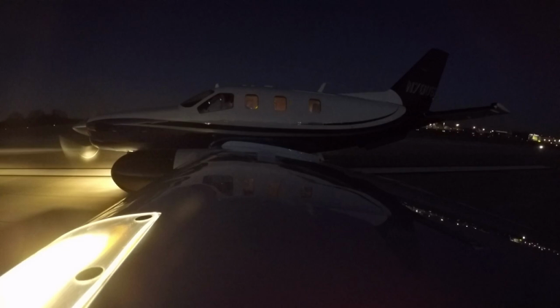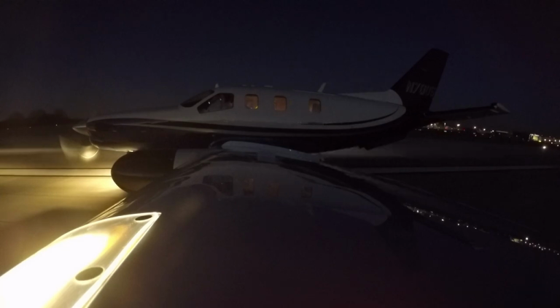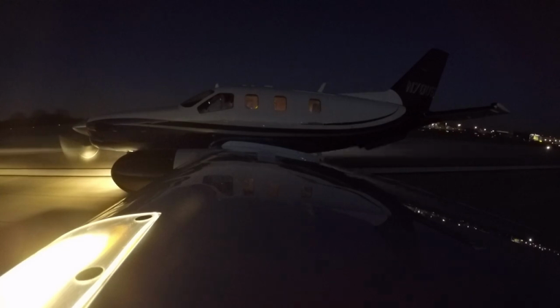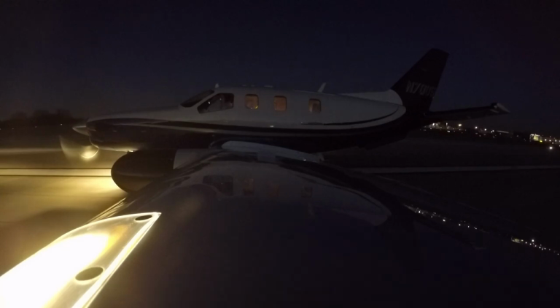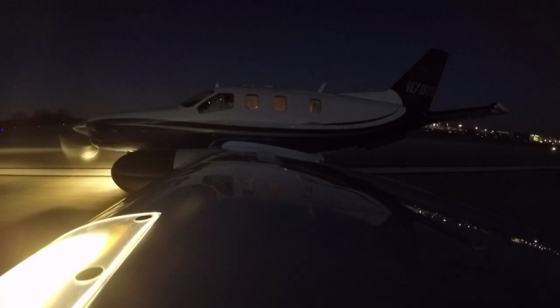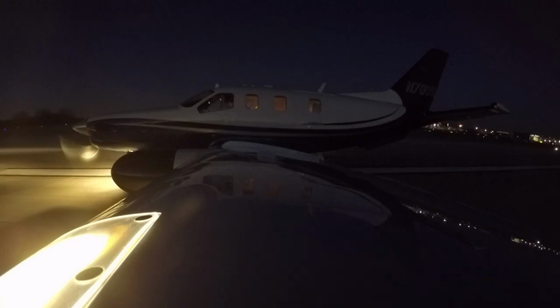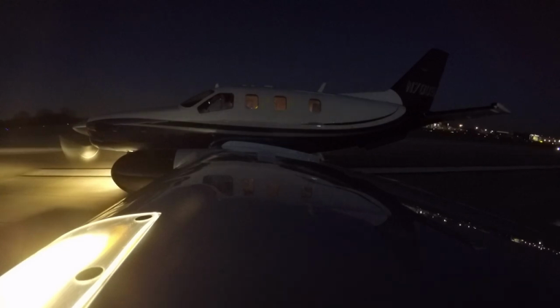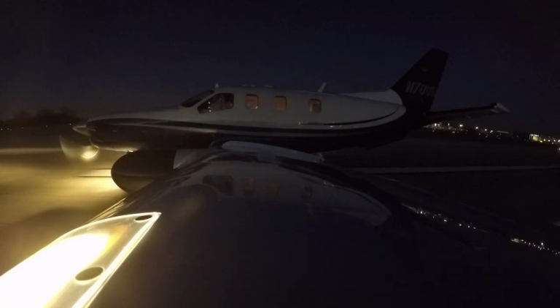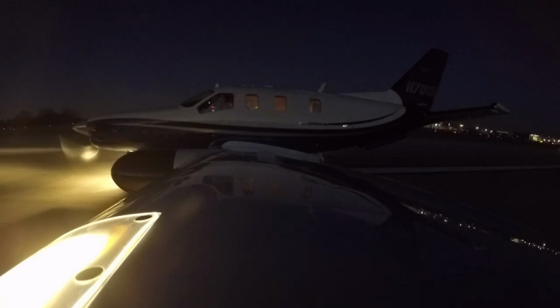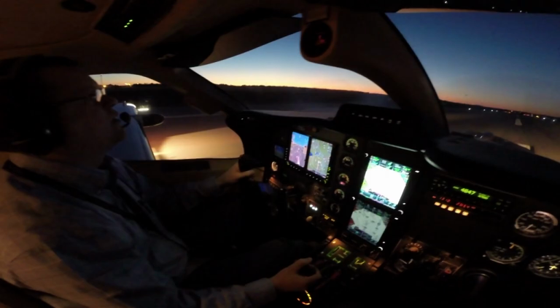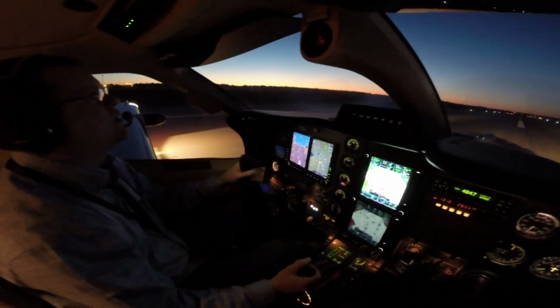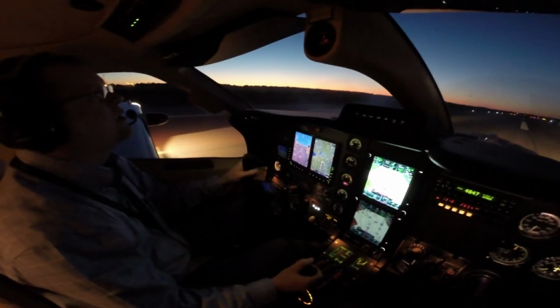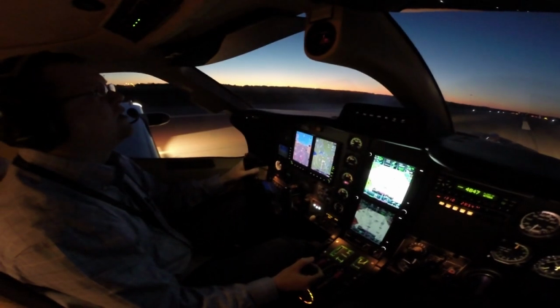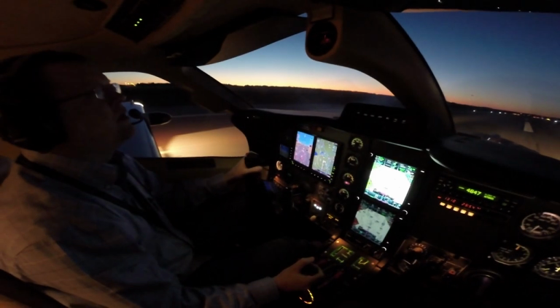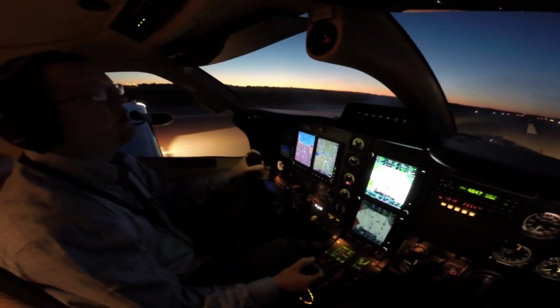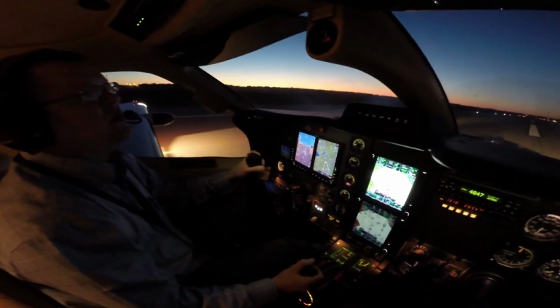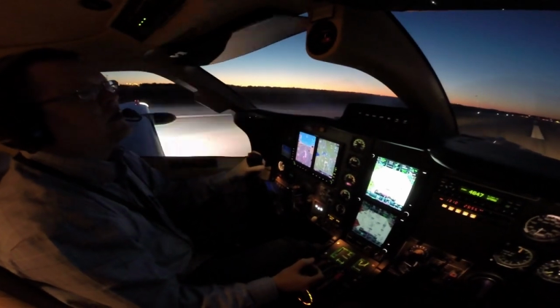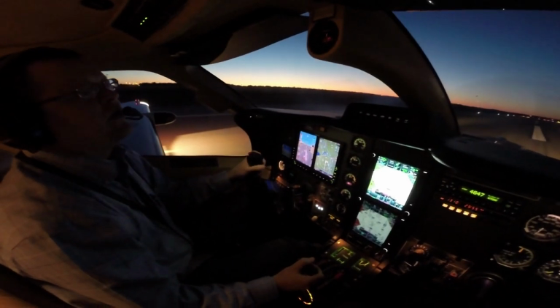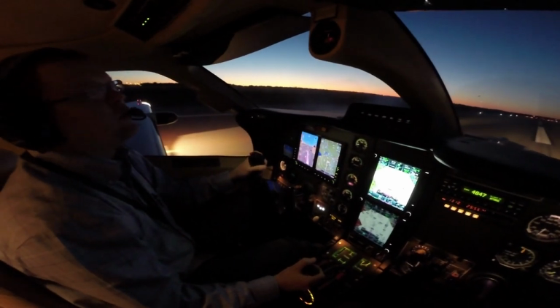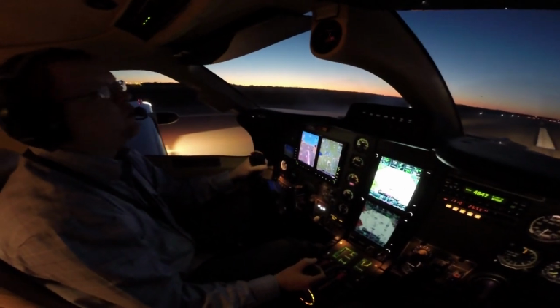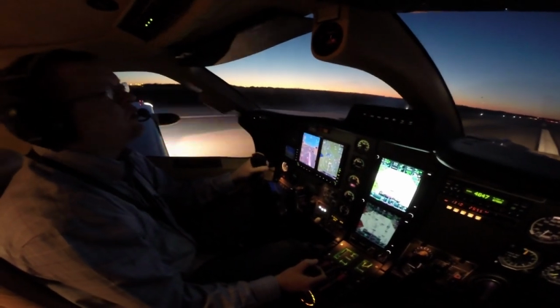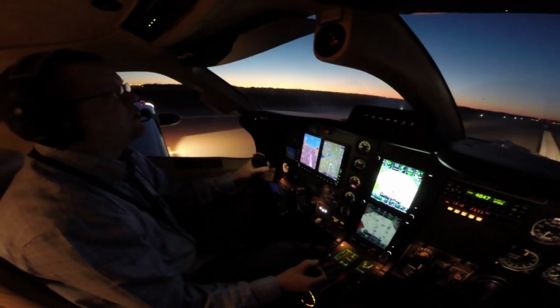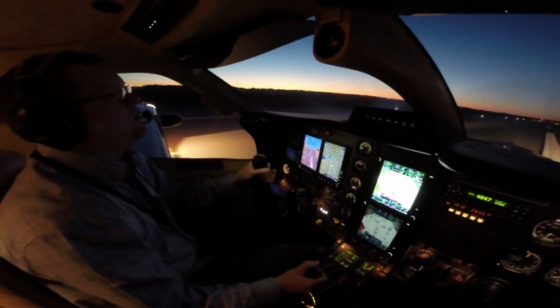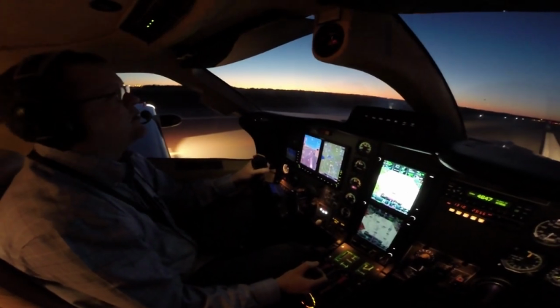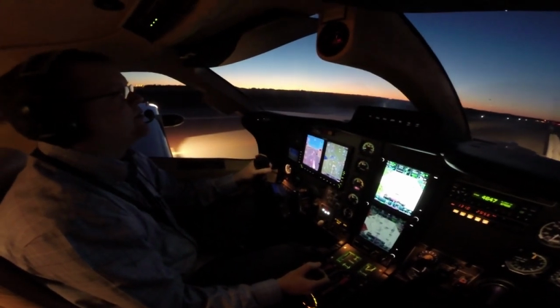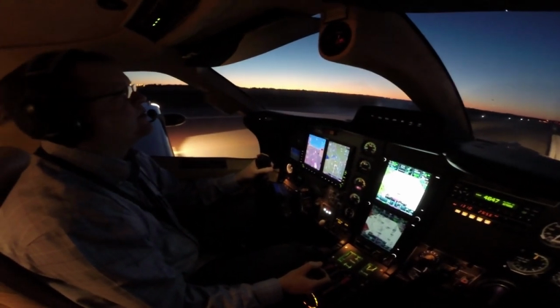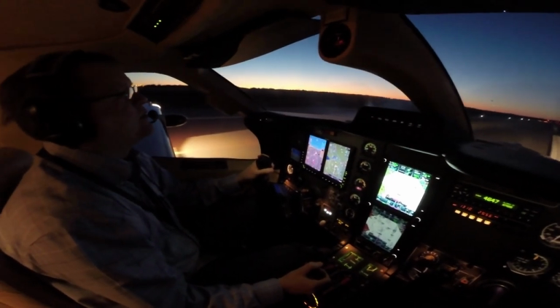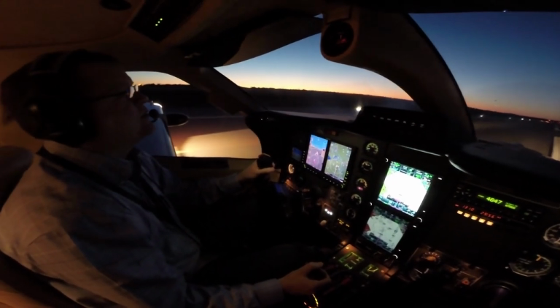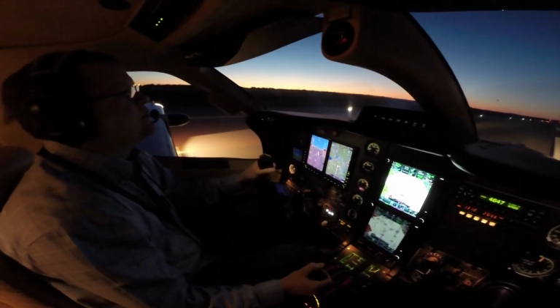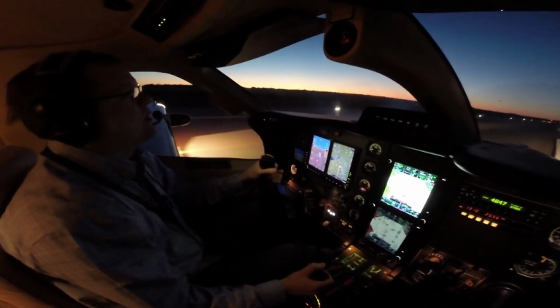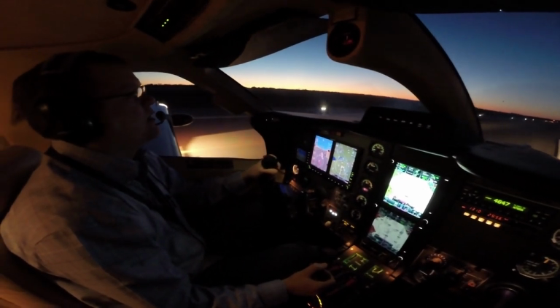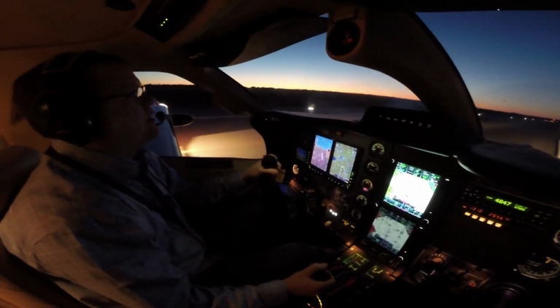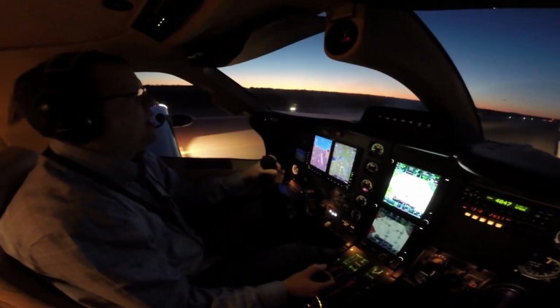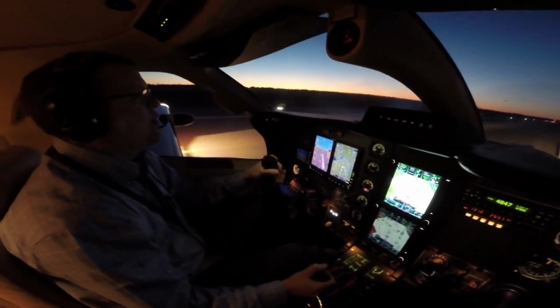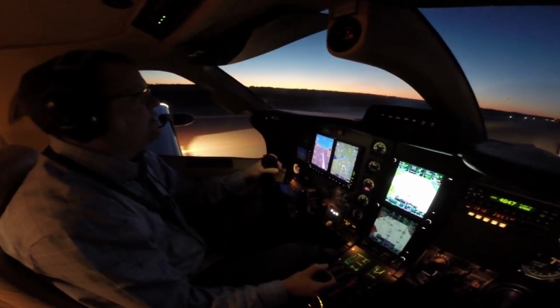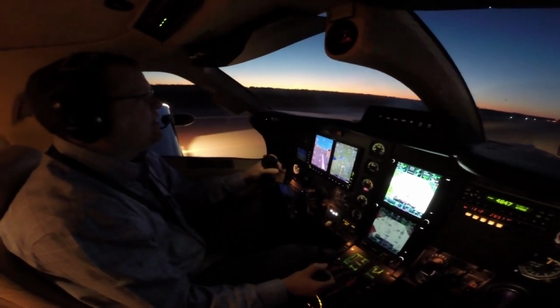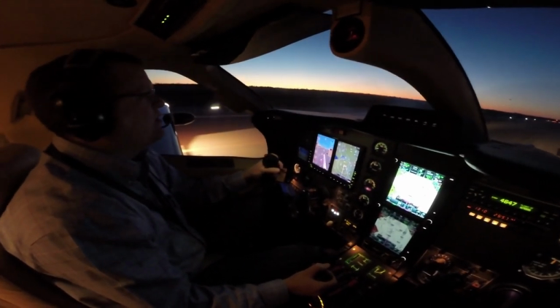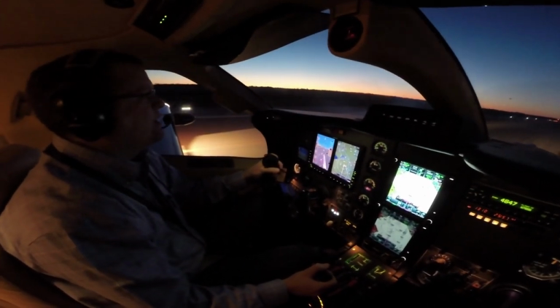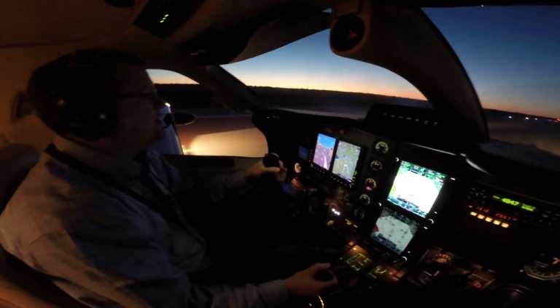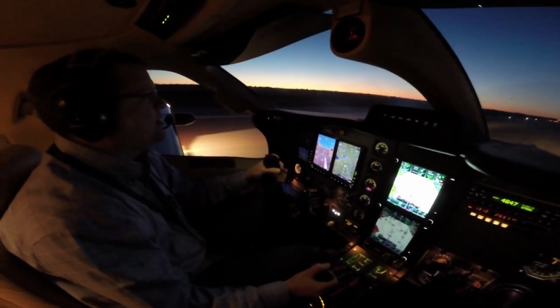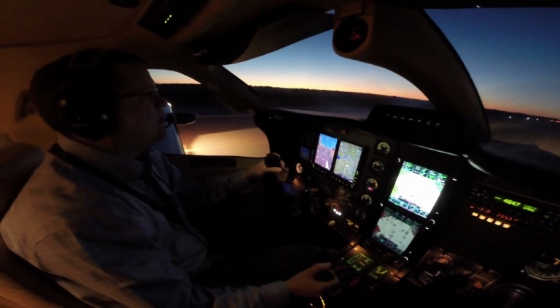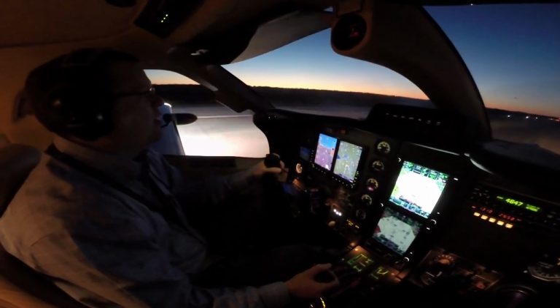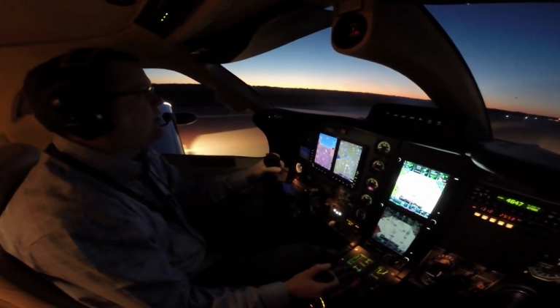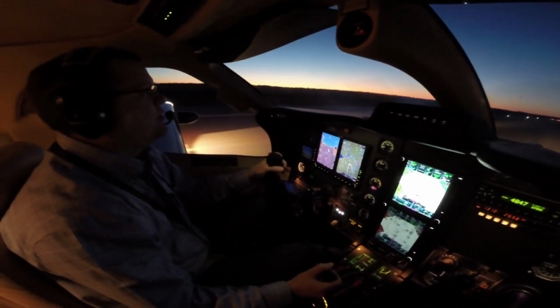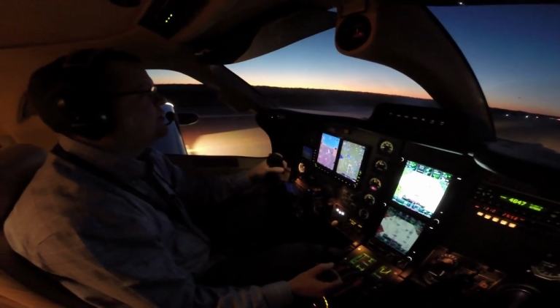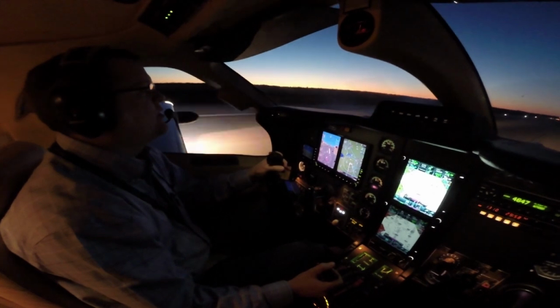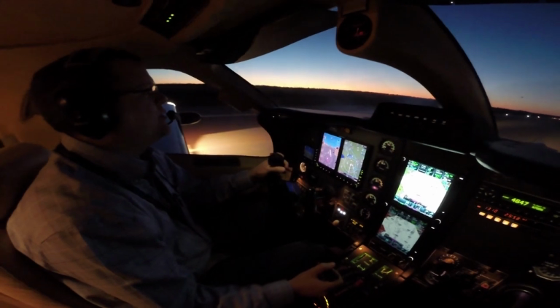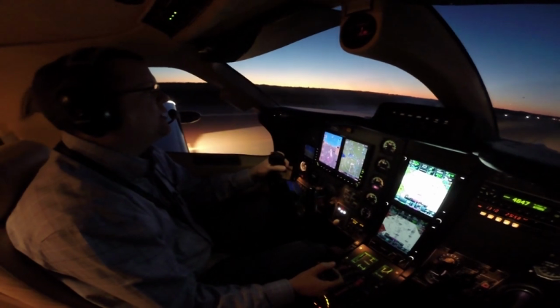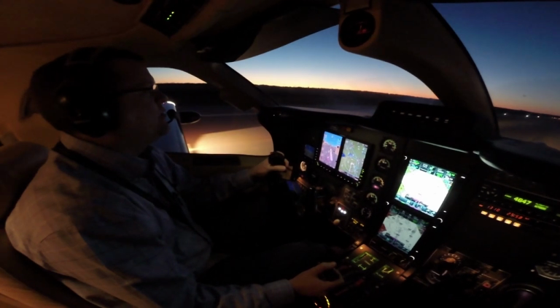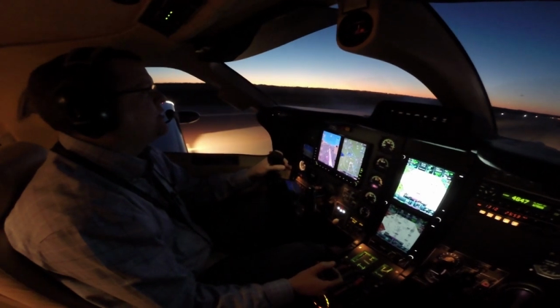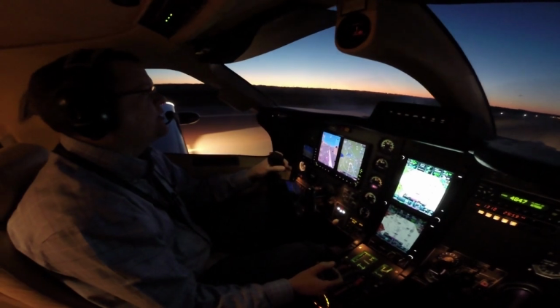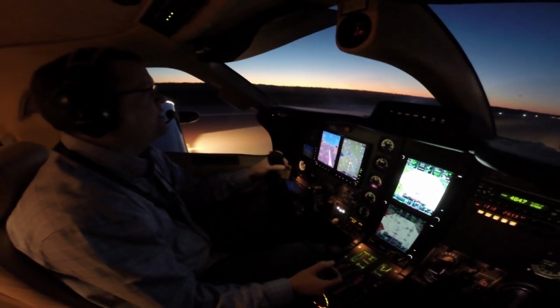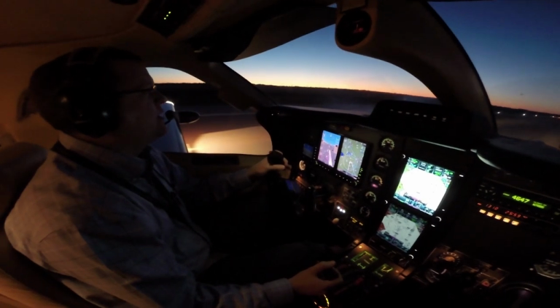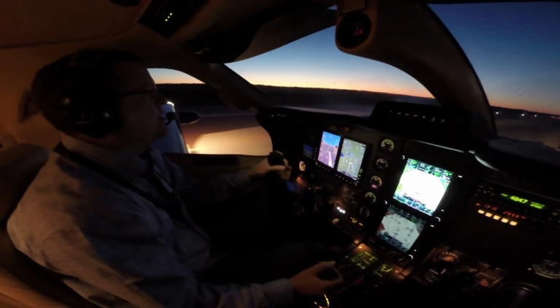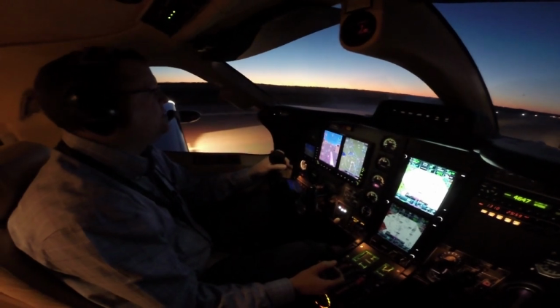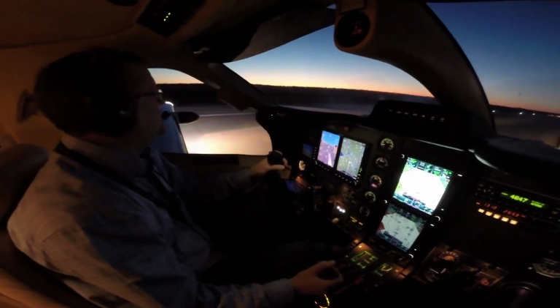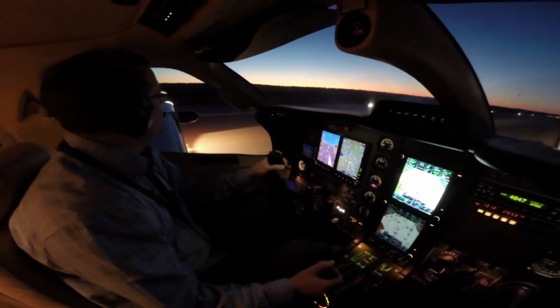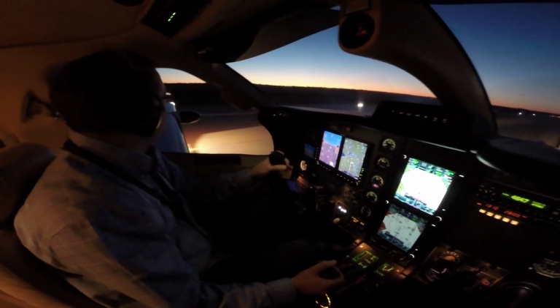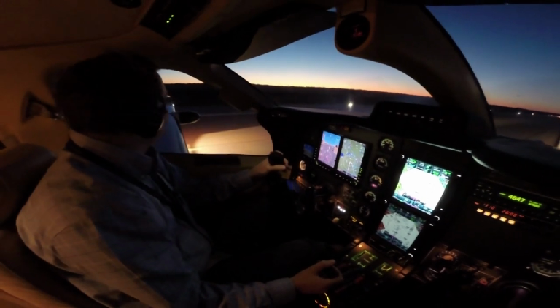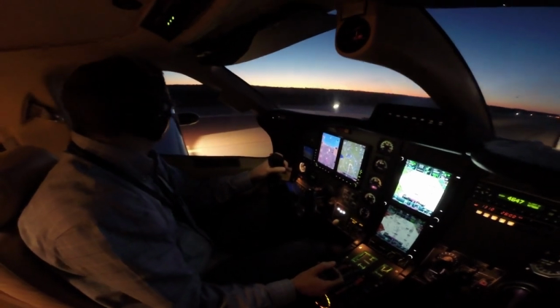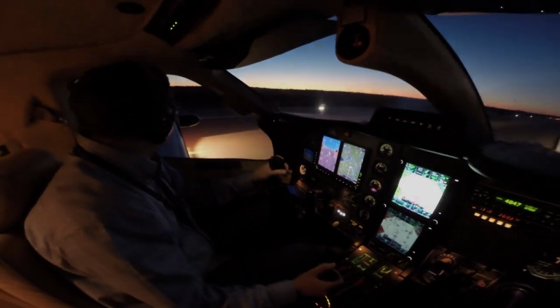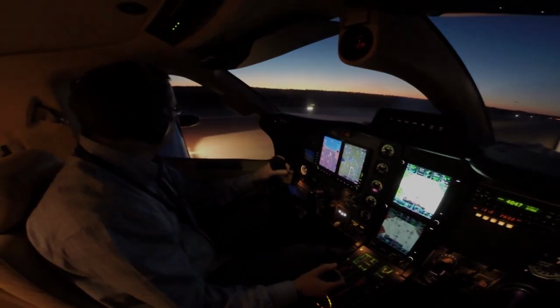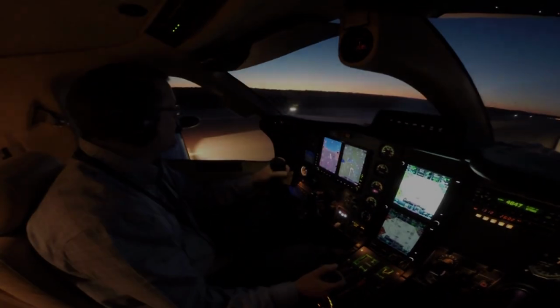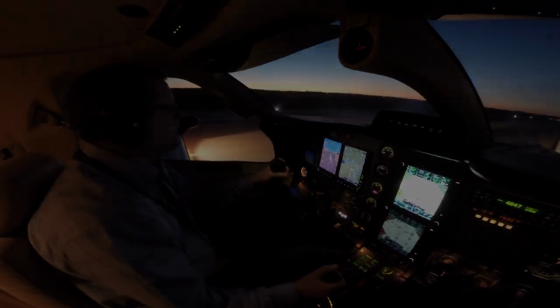Bravo 2 or 180, whichever you like, and taxi to park. We'll see ya. Alright, we'll take a right turn on Bravo 2 Alpha down to the jet center. Thanks.